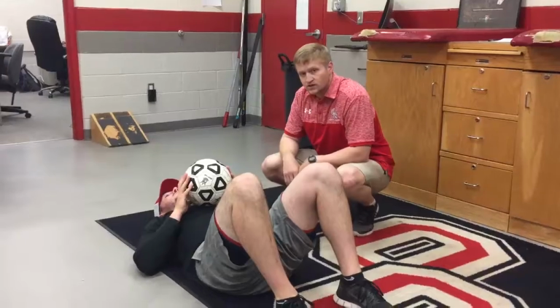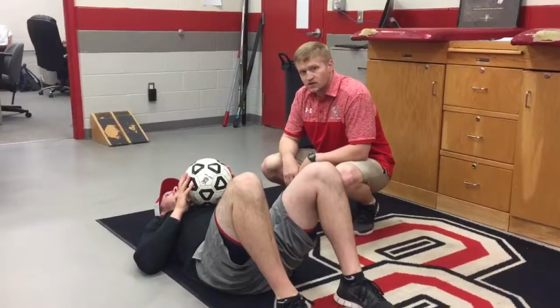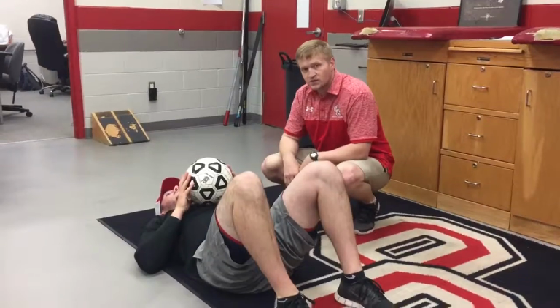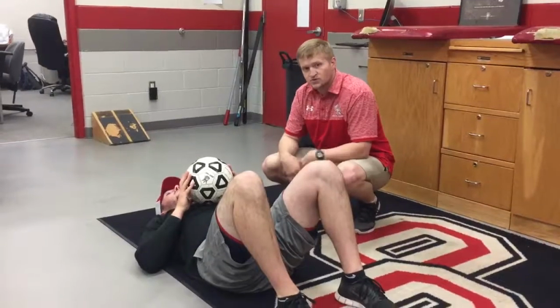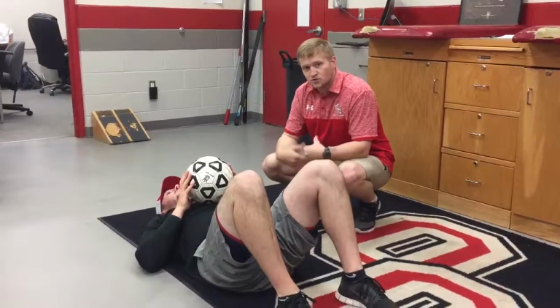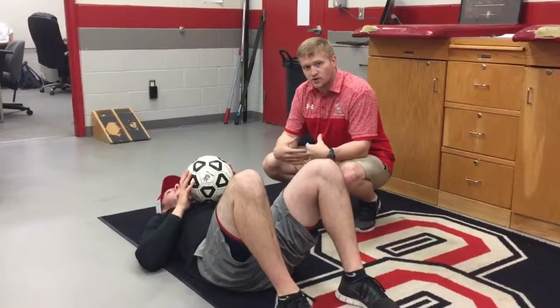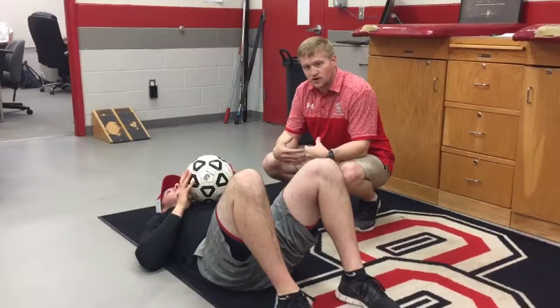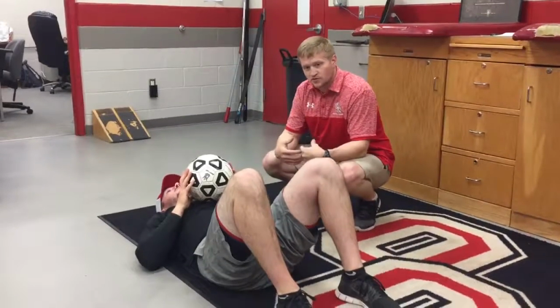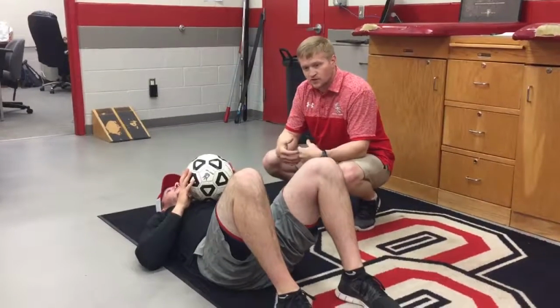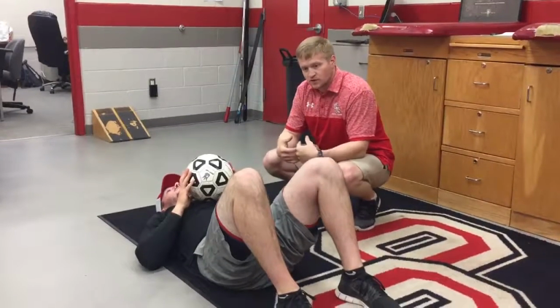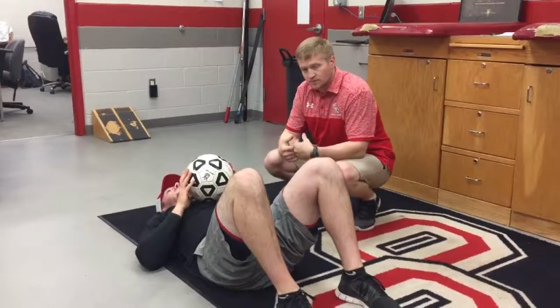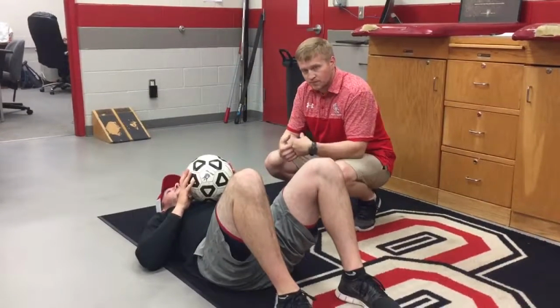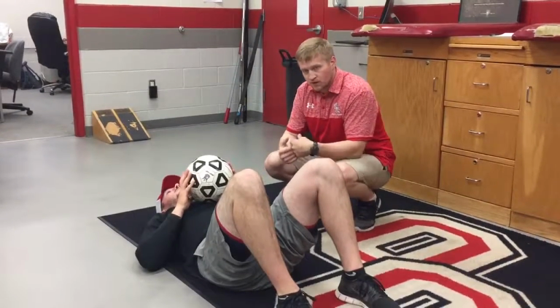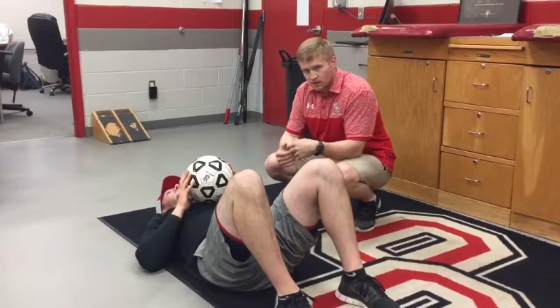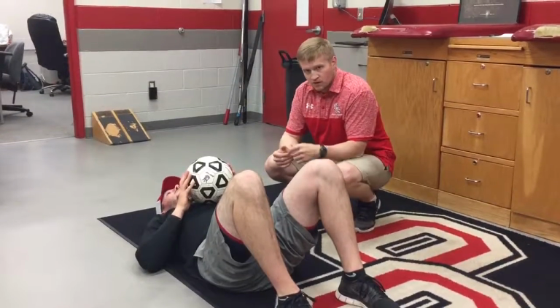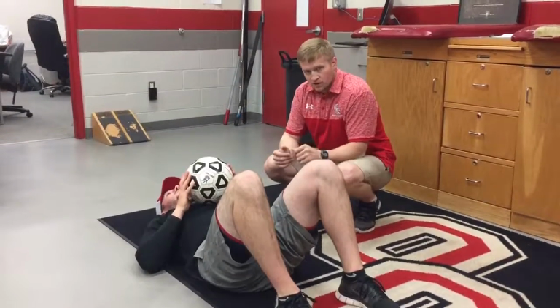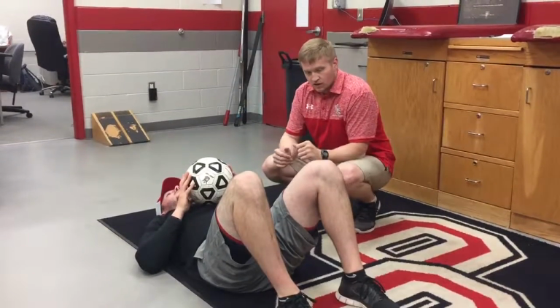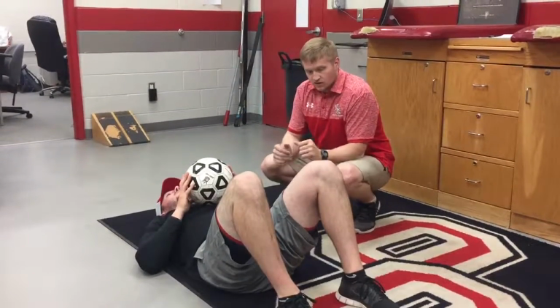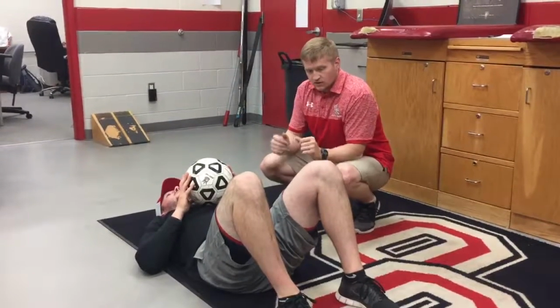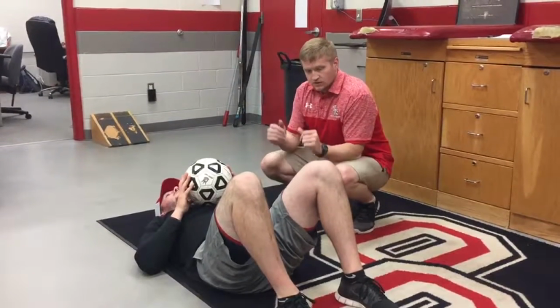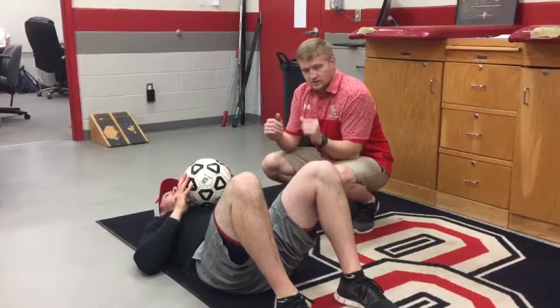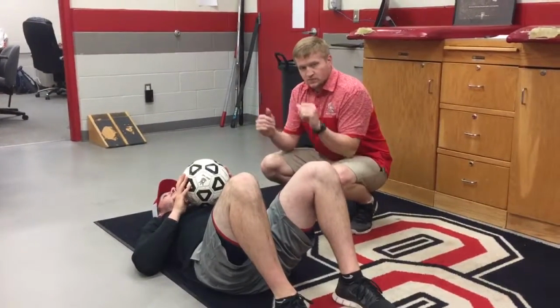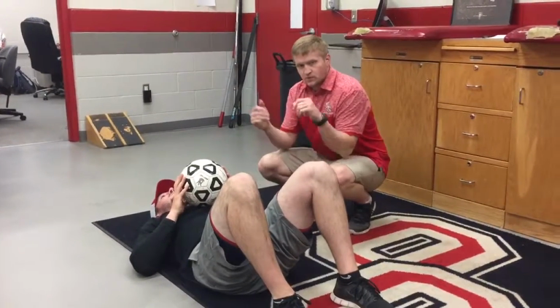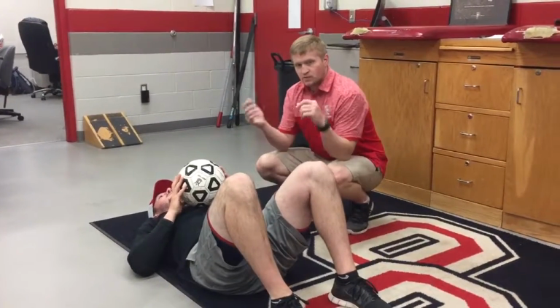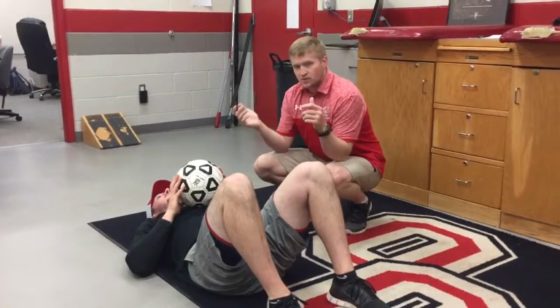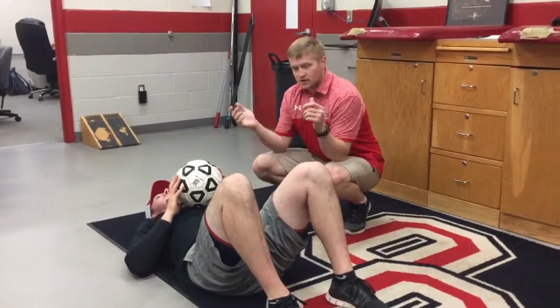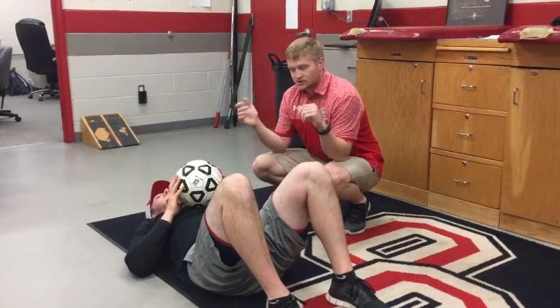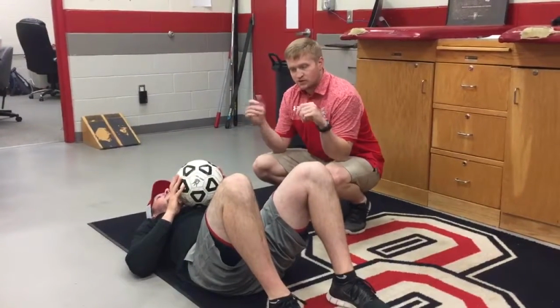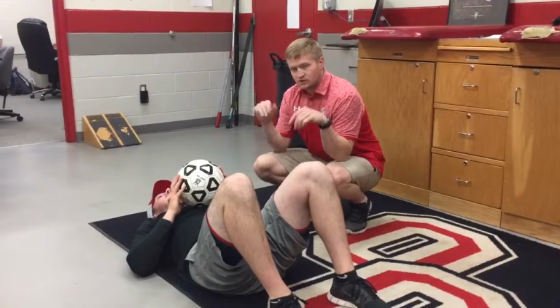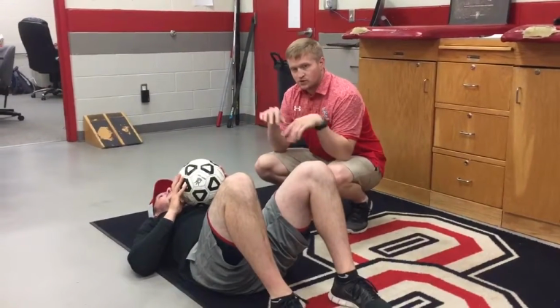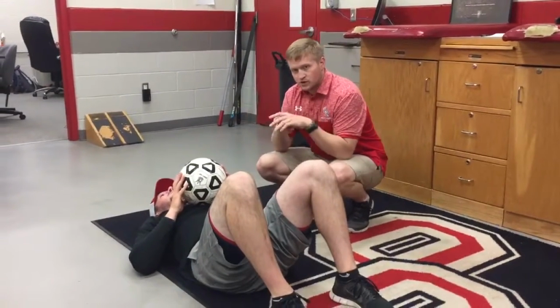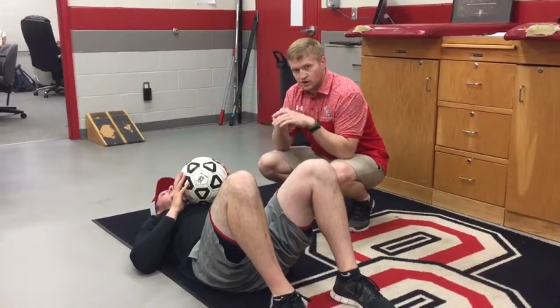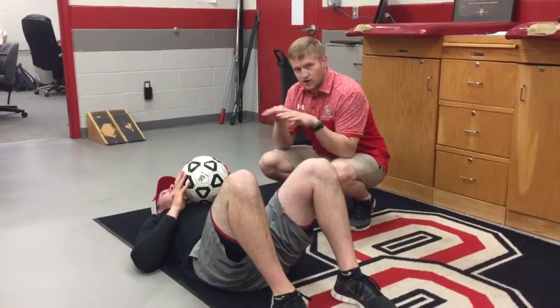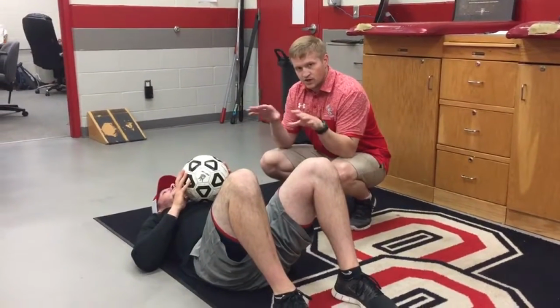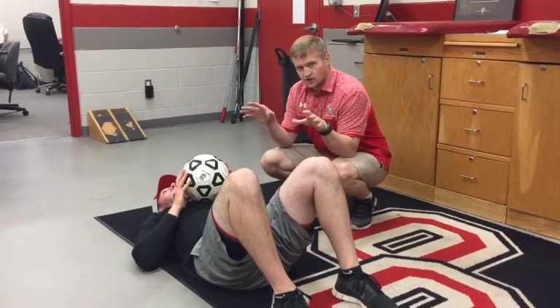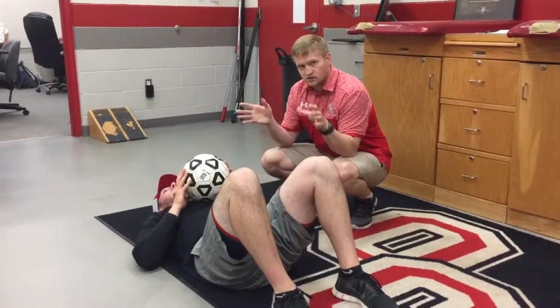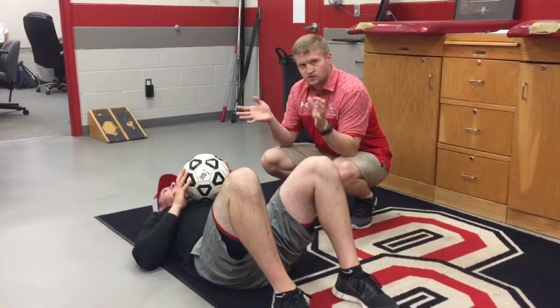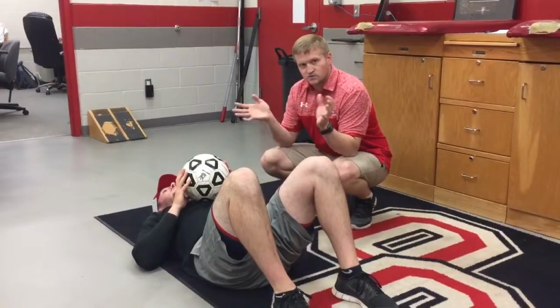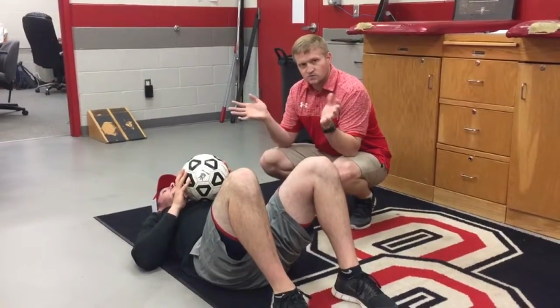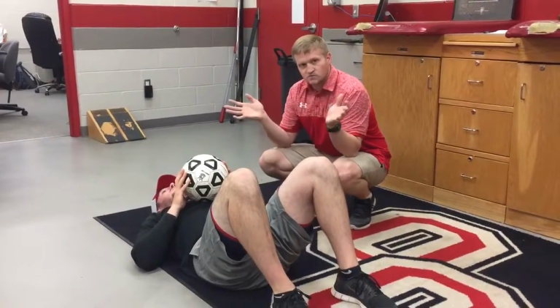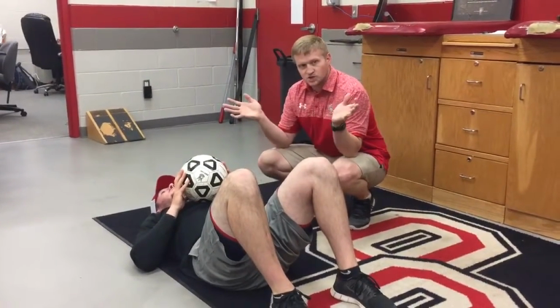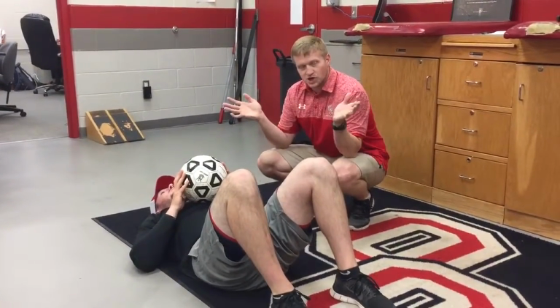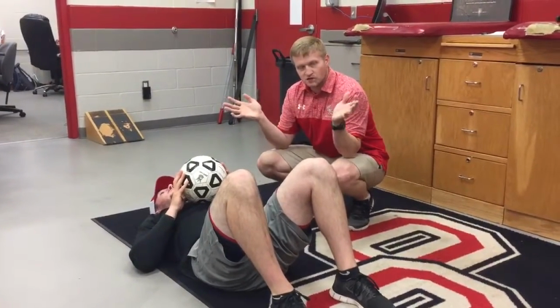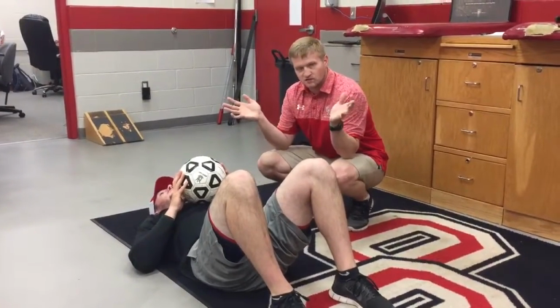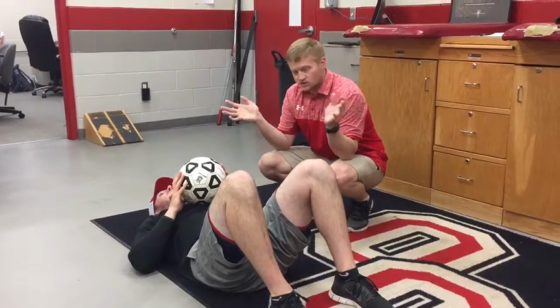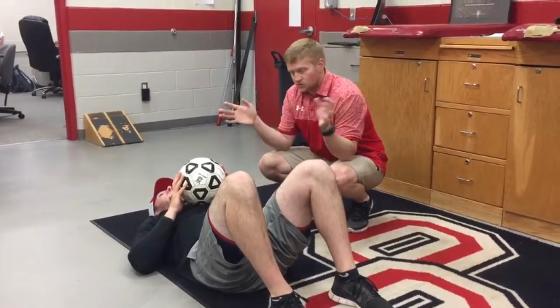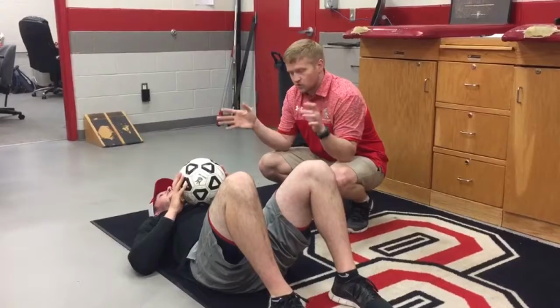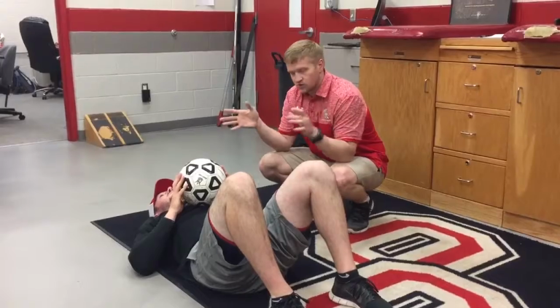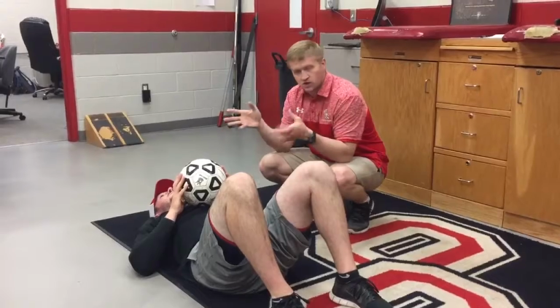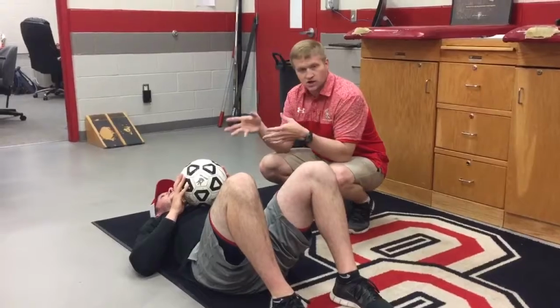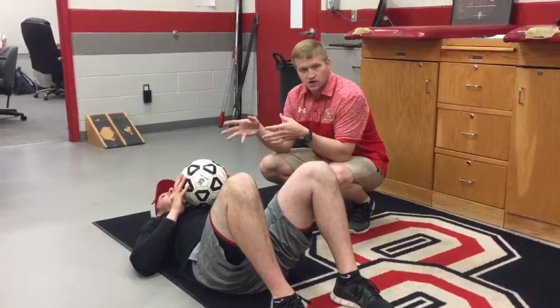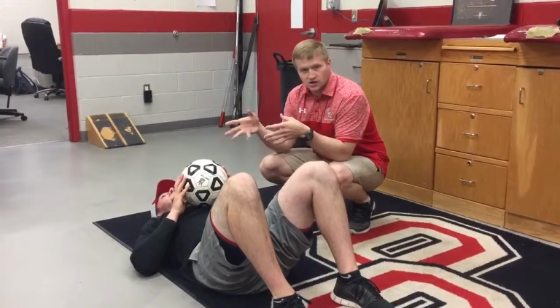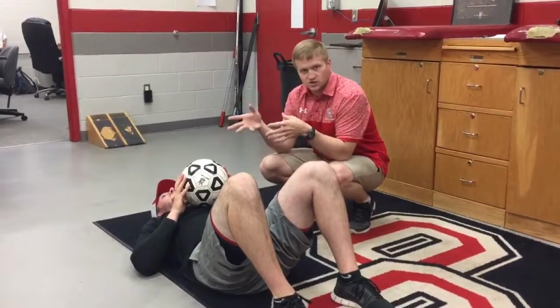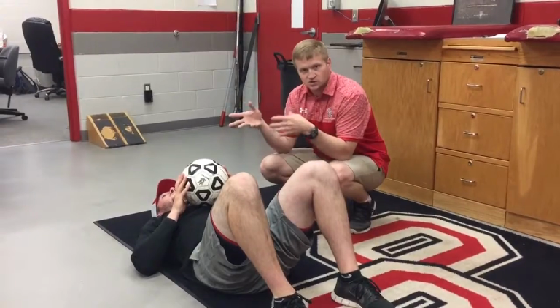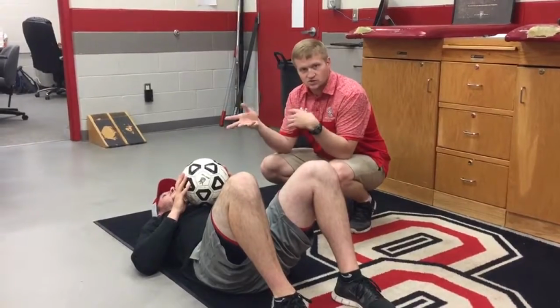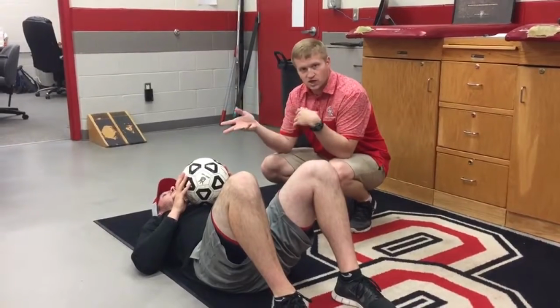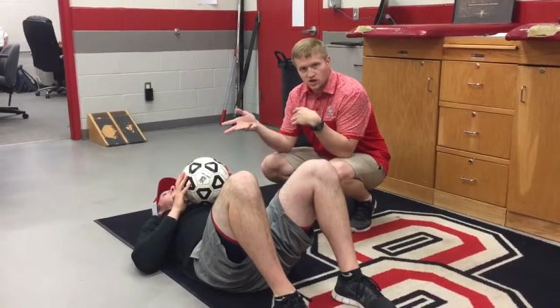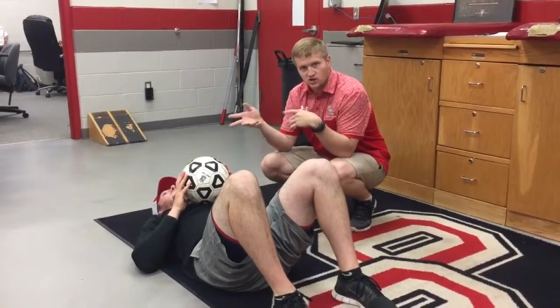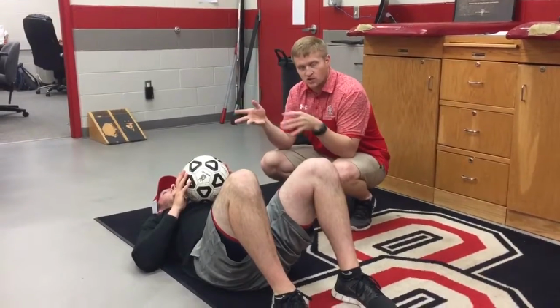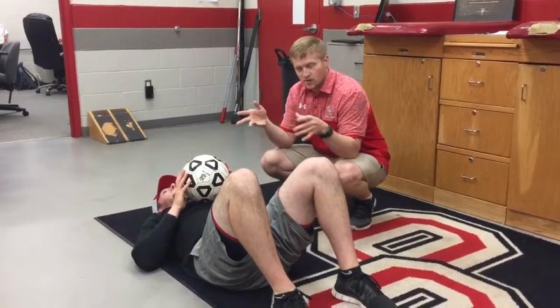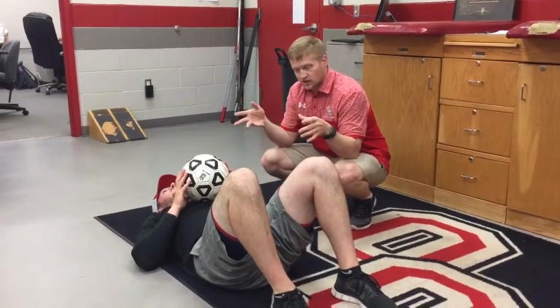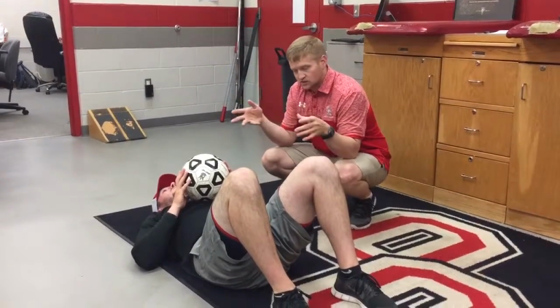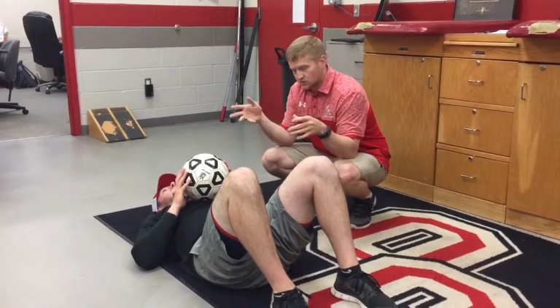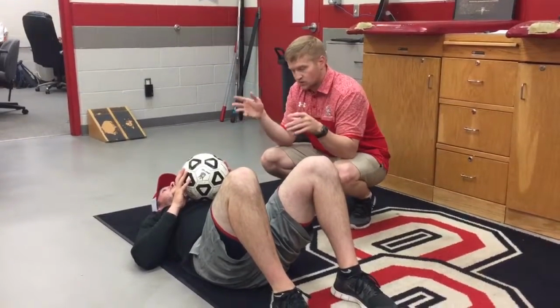DNS roll part three. Similar to part two, you're not going to use a giant physio ball — you're going to use a soccer or a basketball.